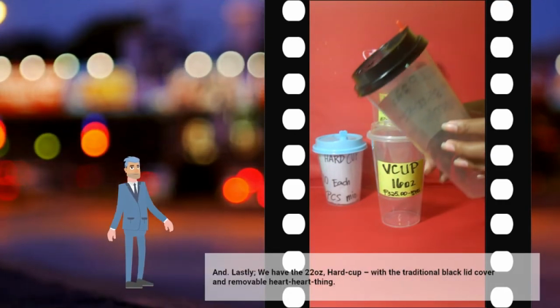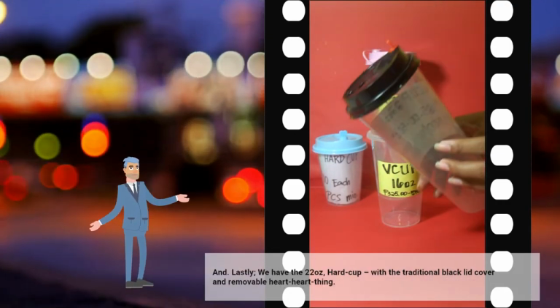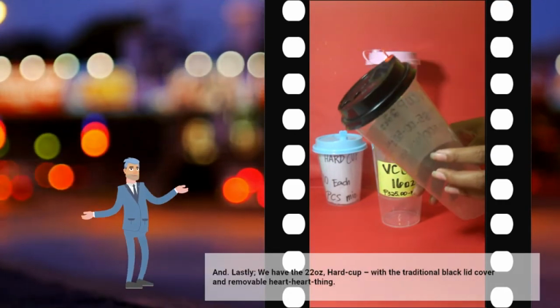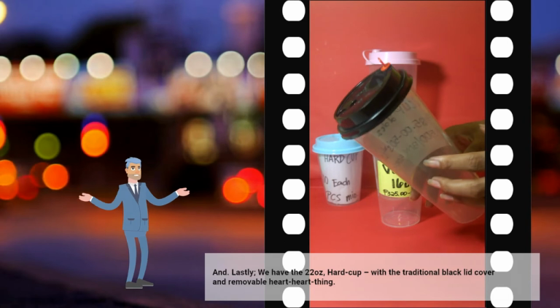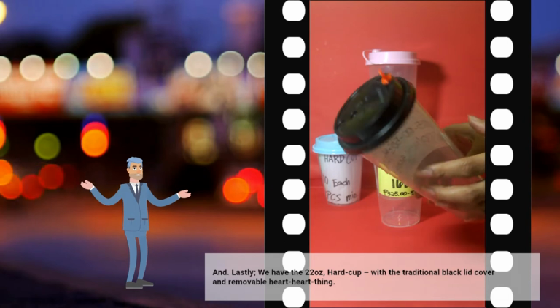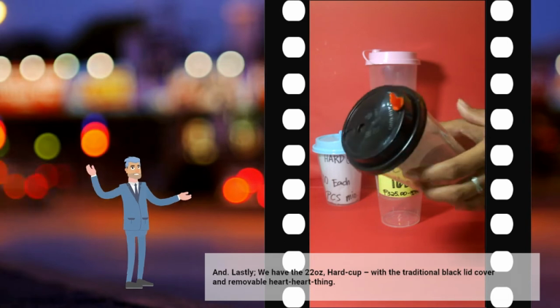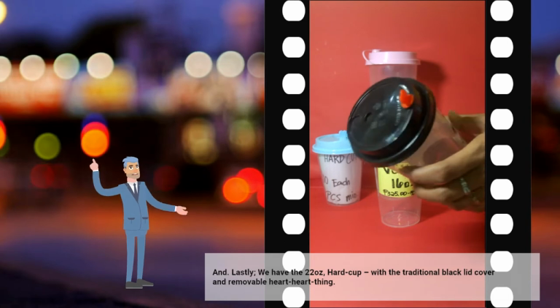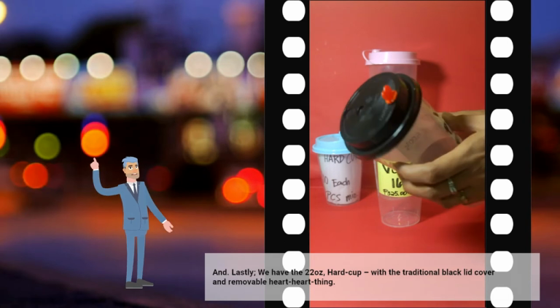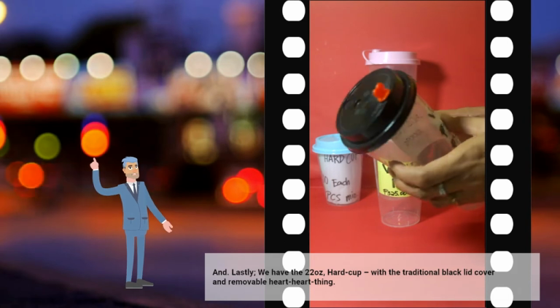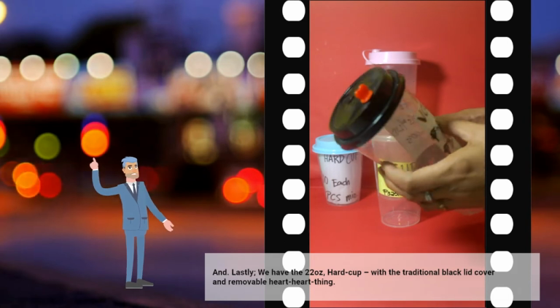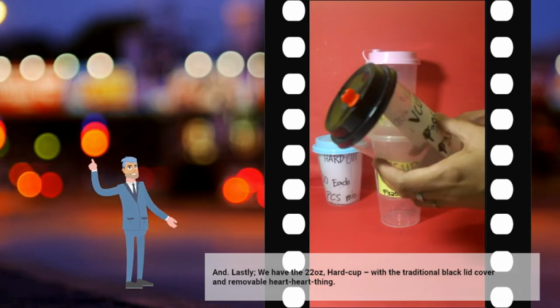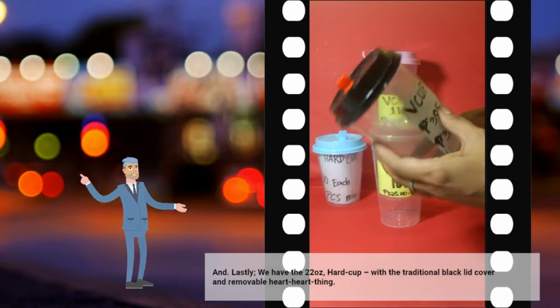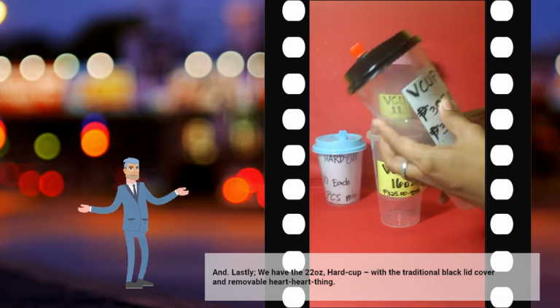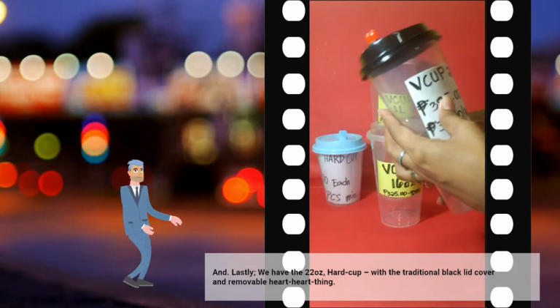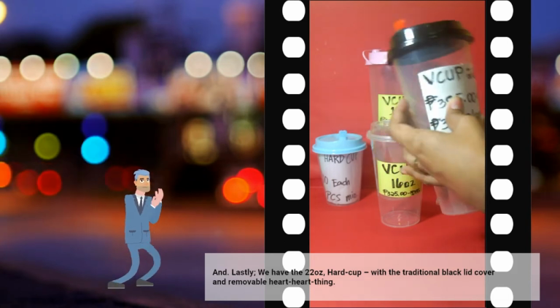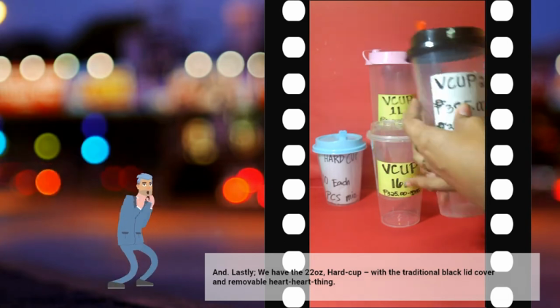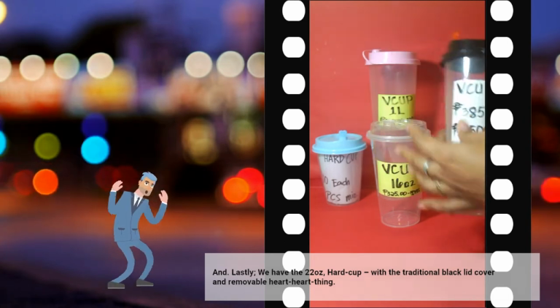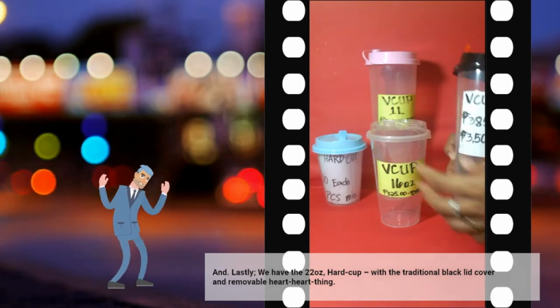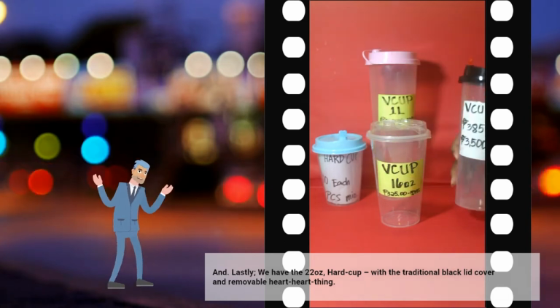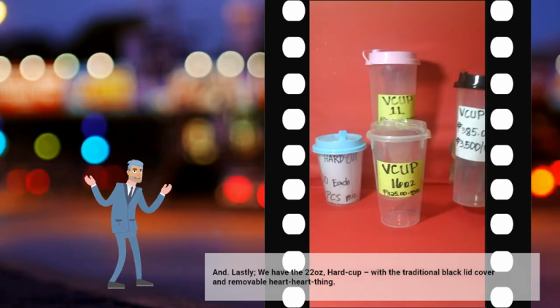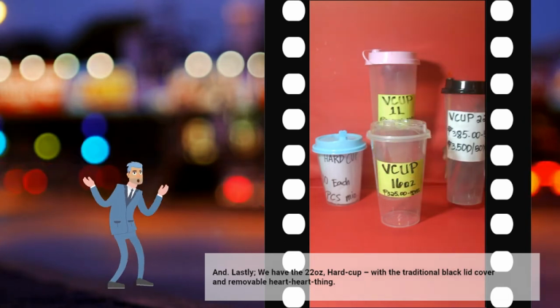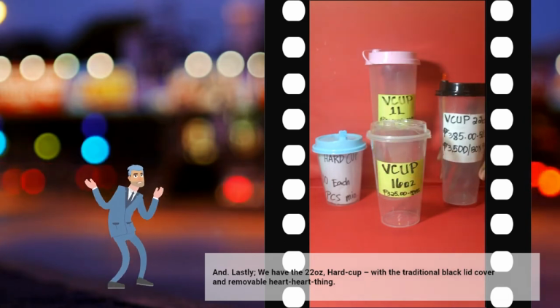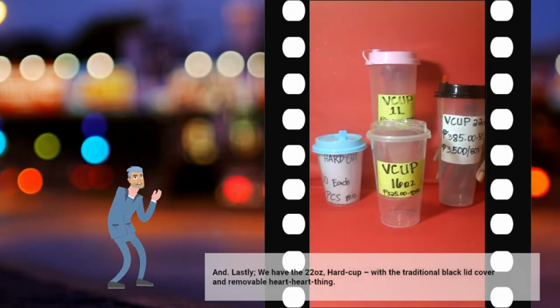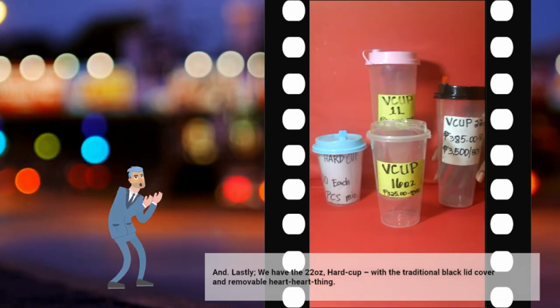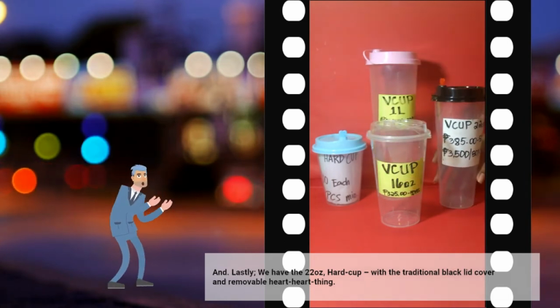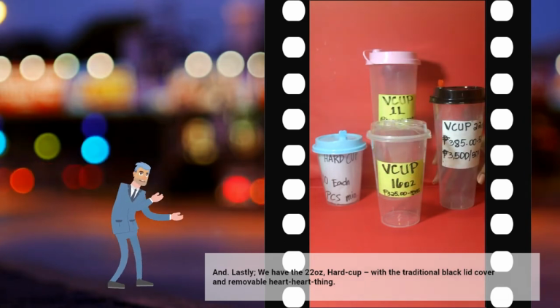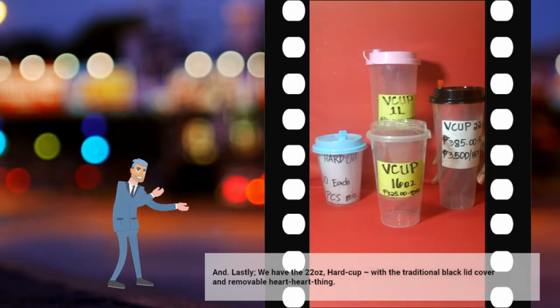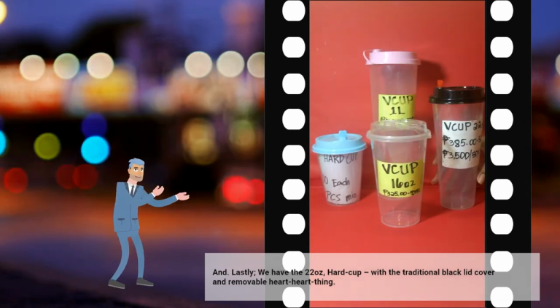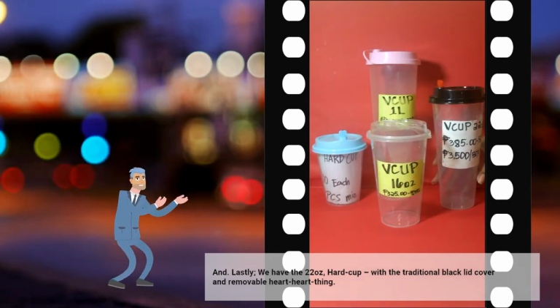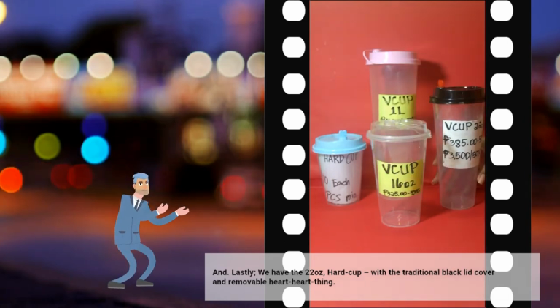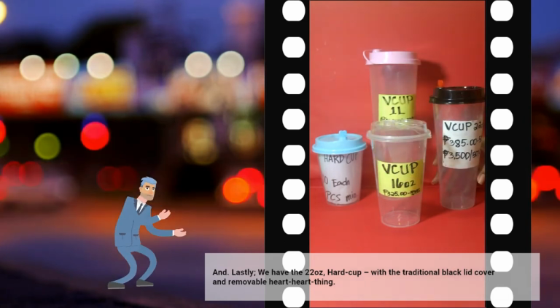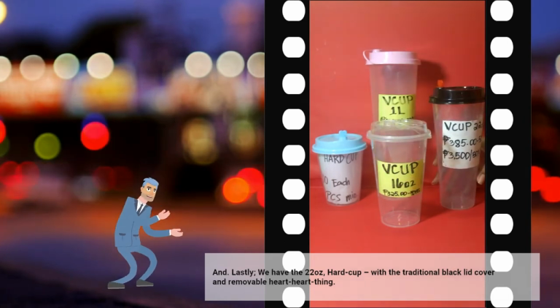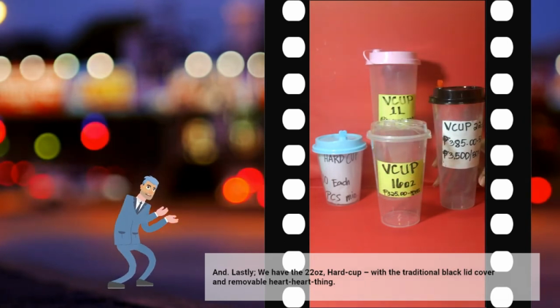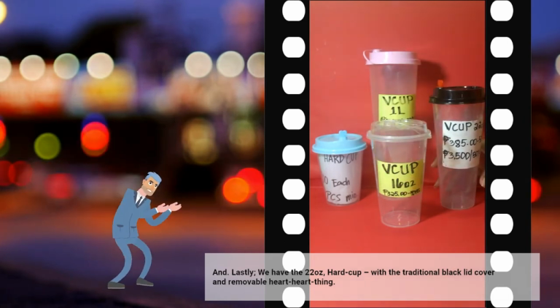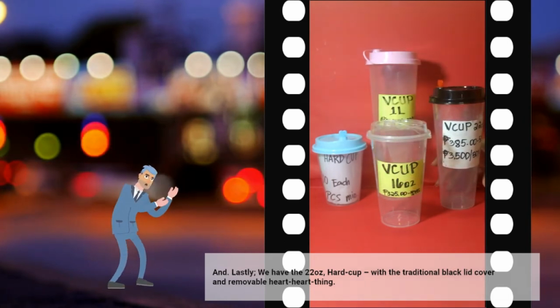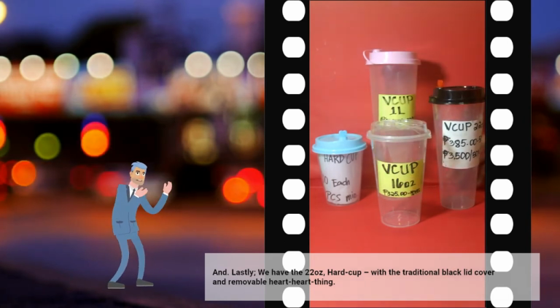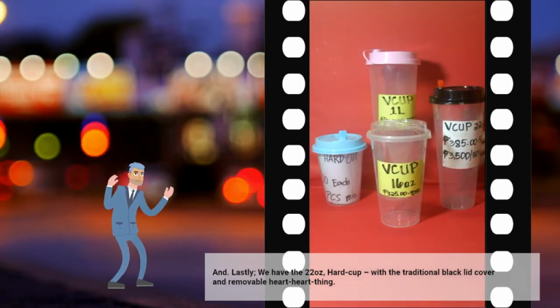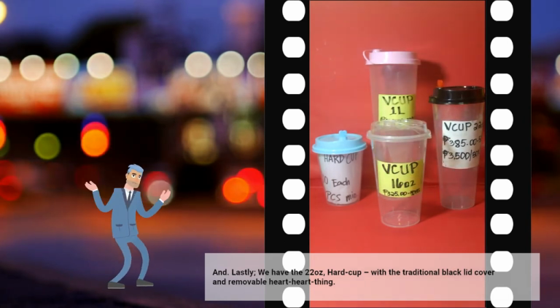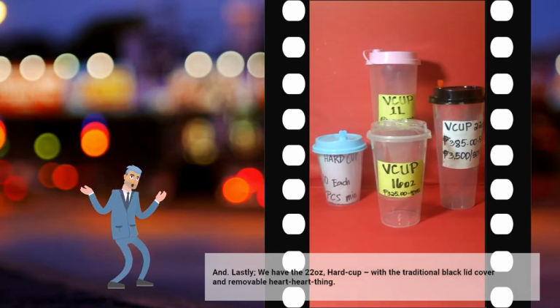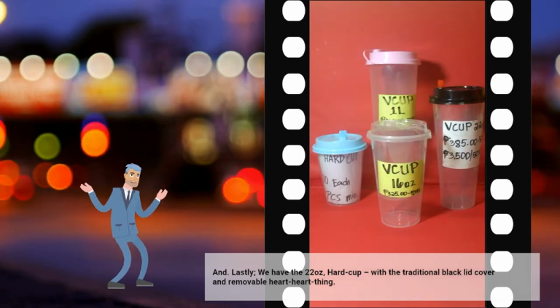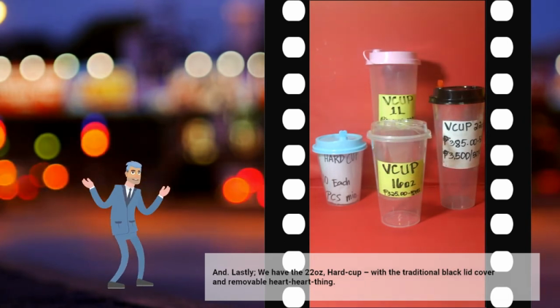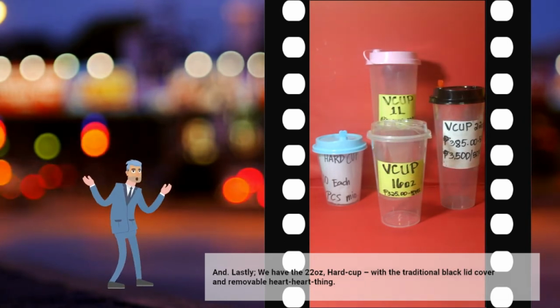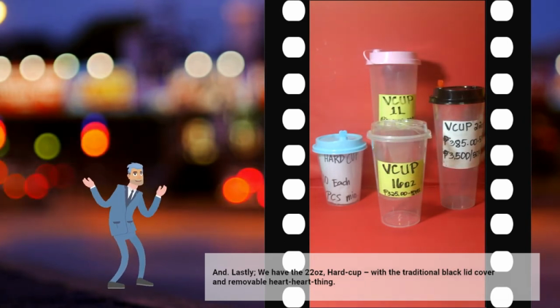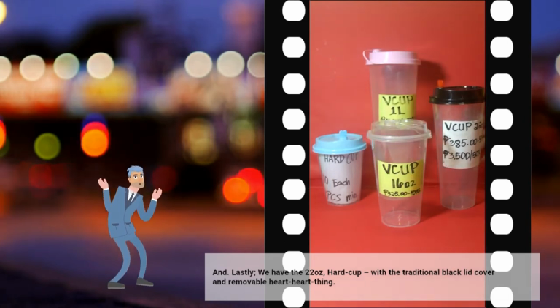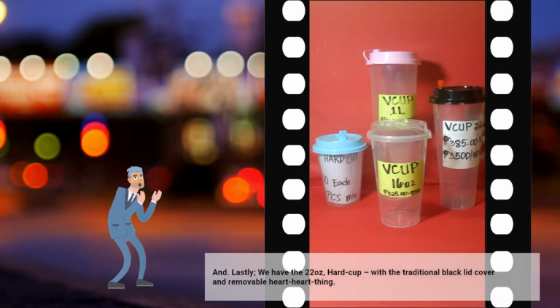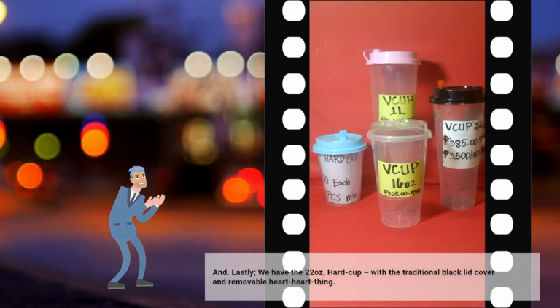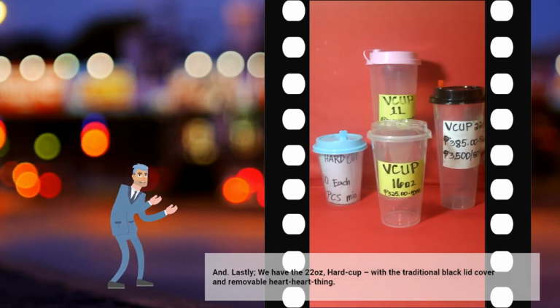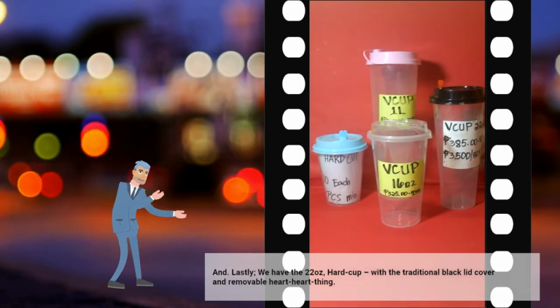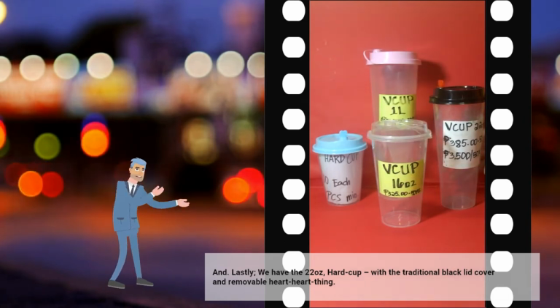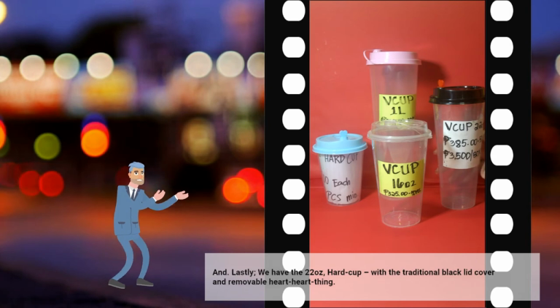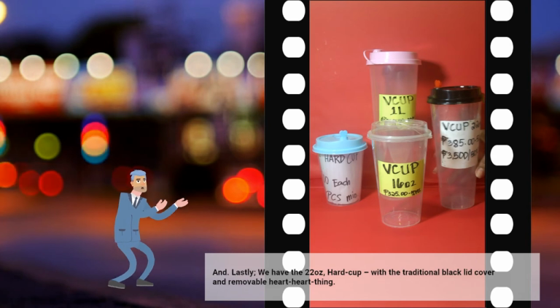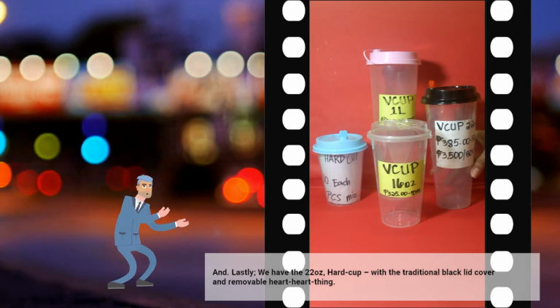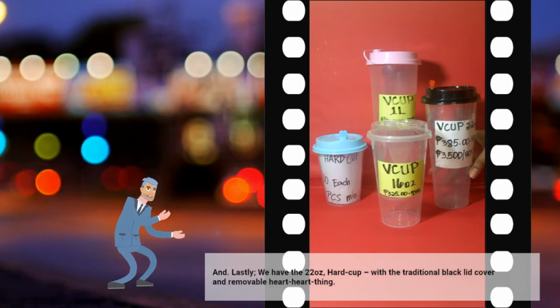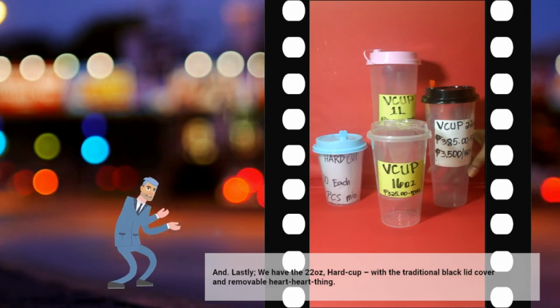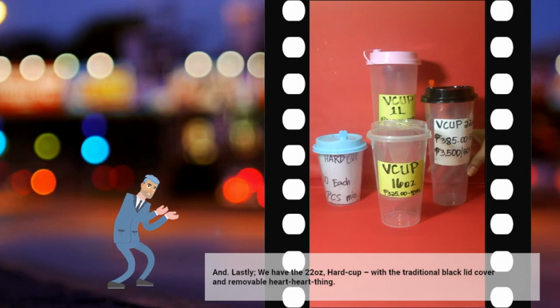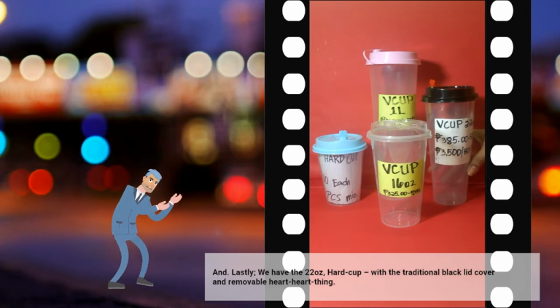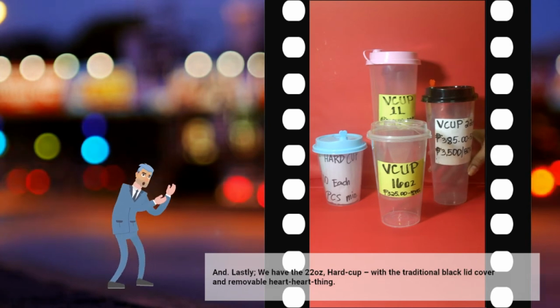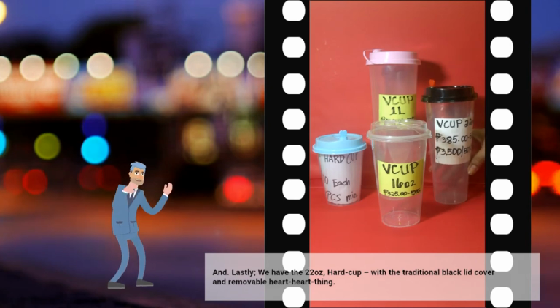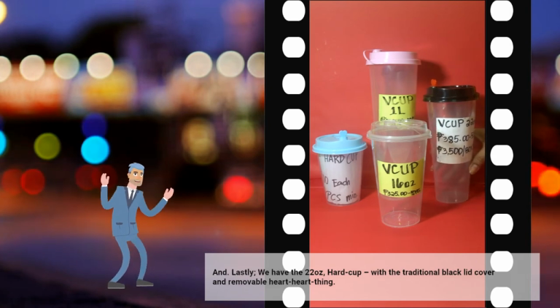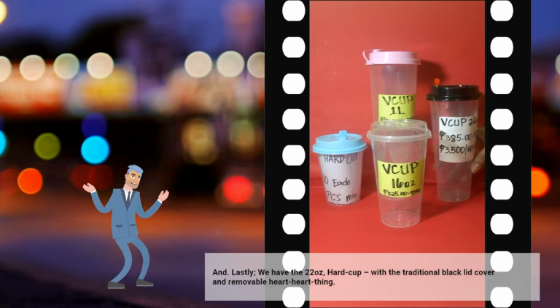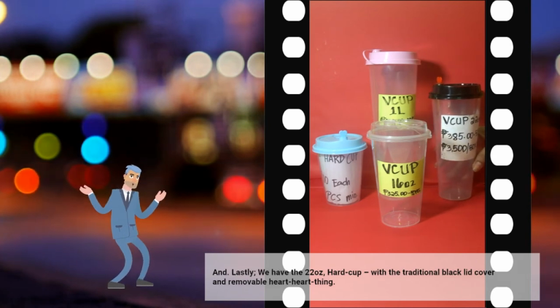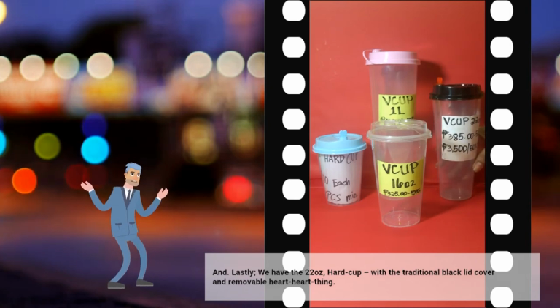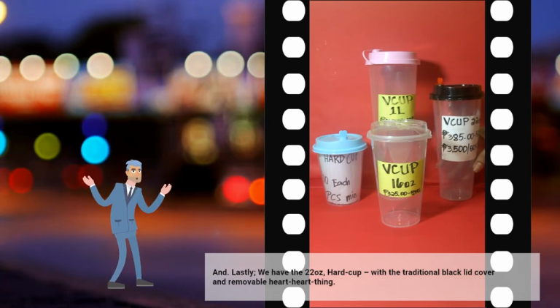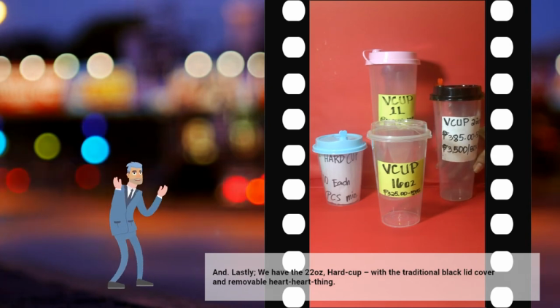And lastly, we have the 22 ounces hard cup with a traditional black lid cover and removable heart stopper.